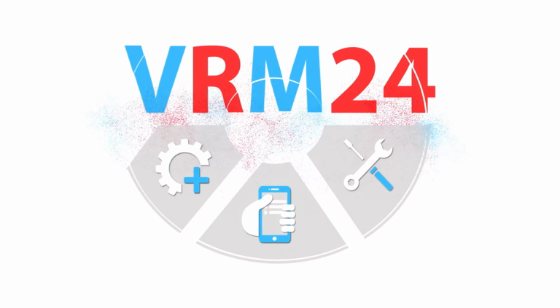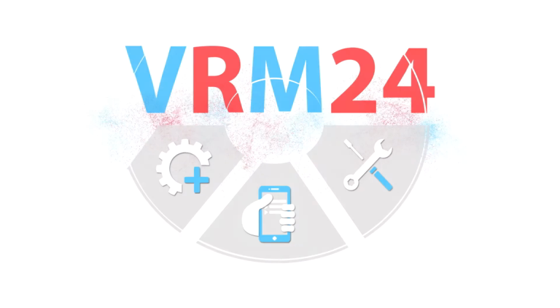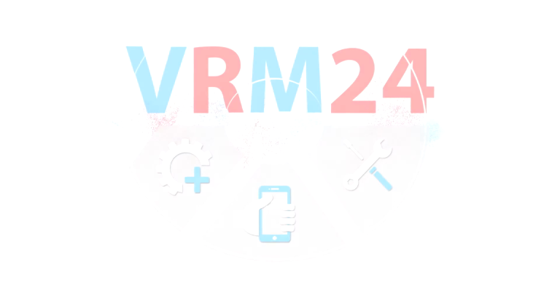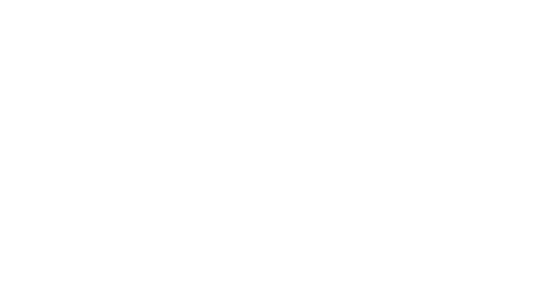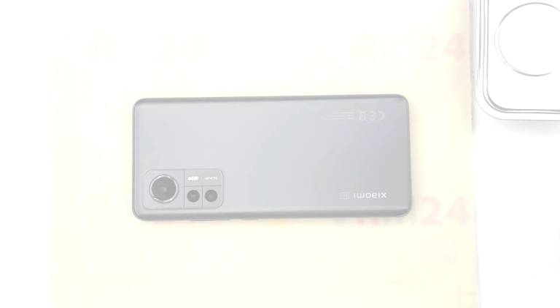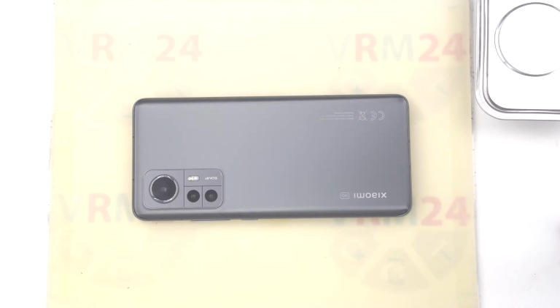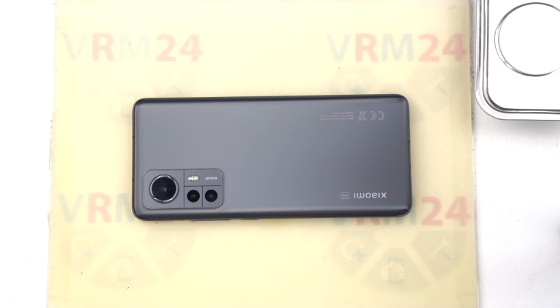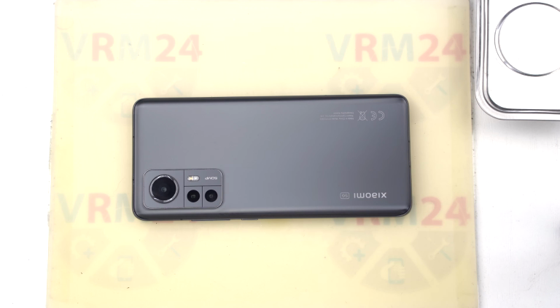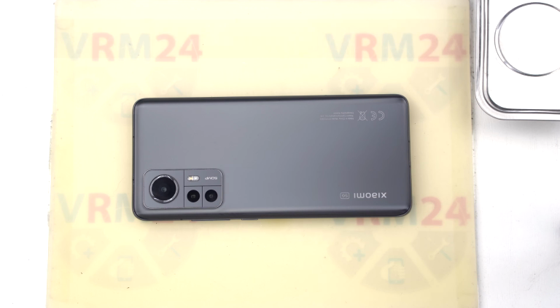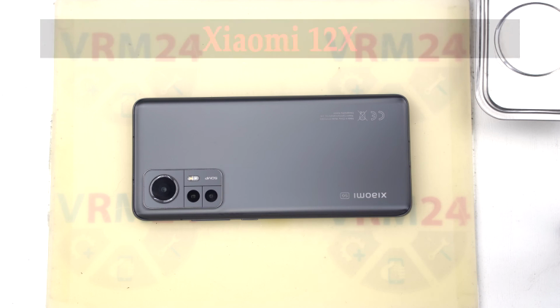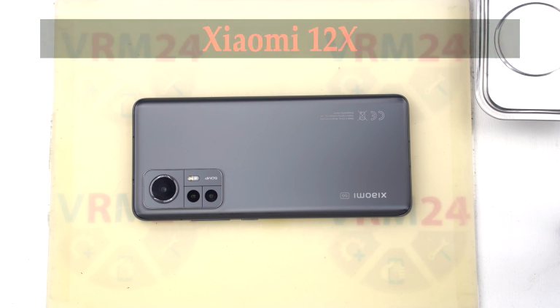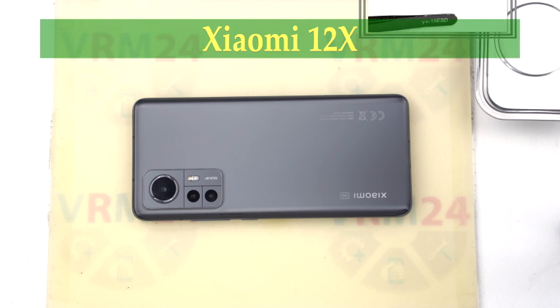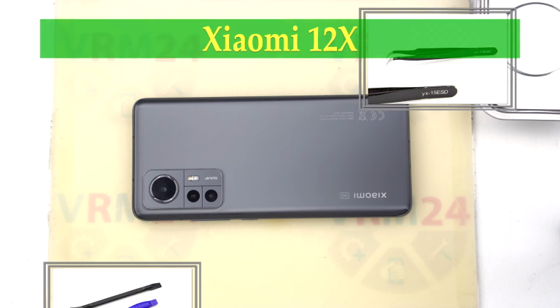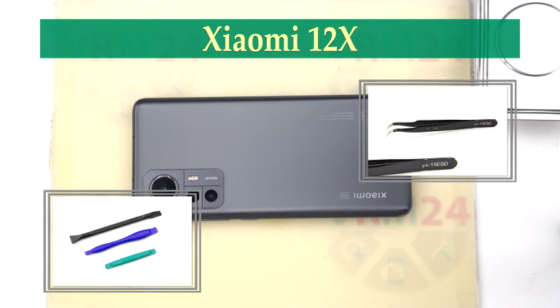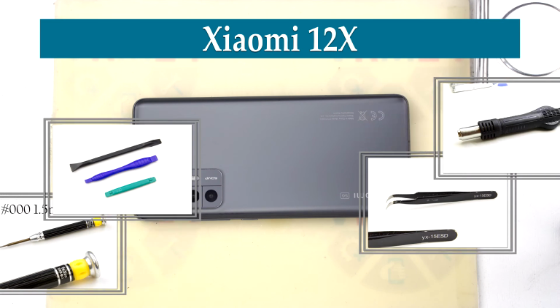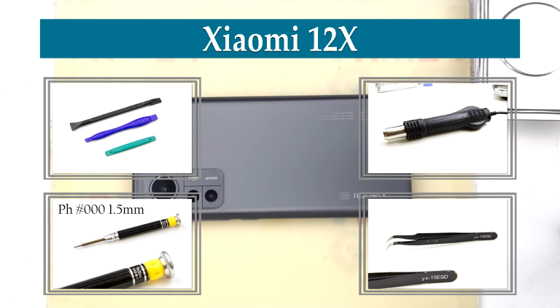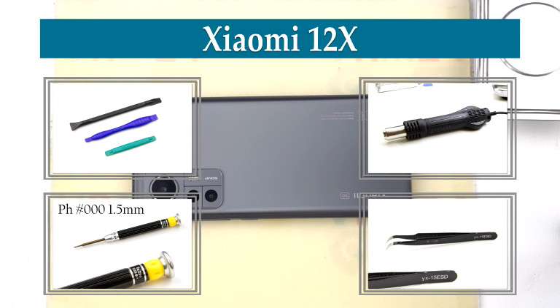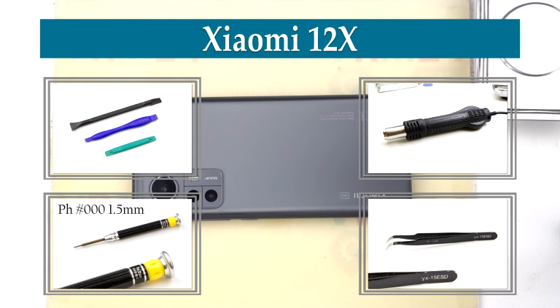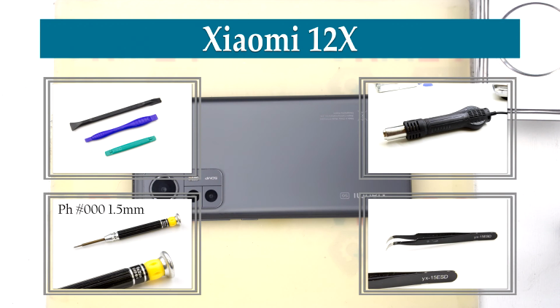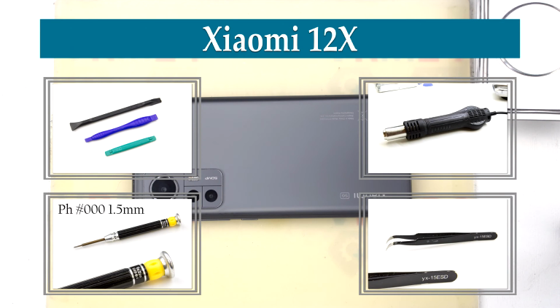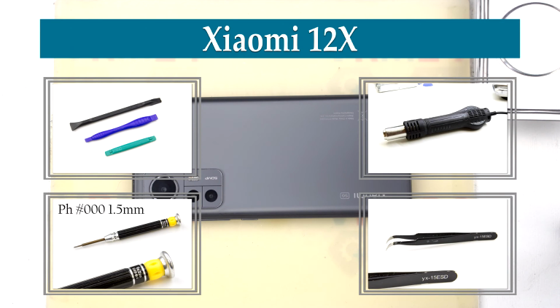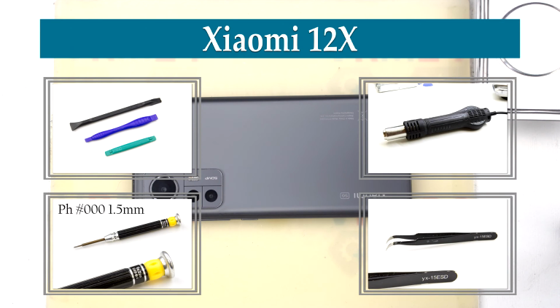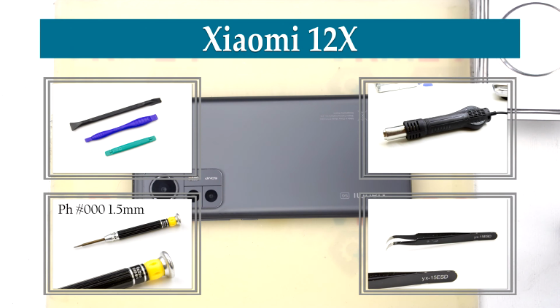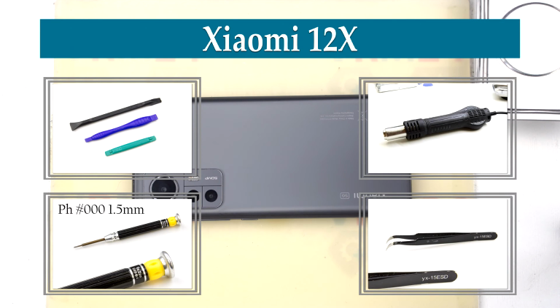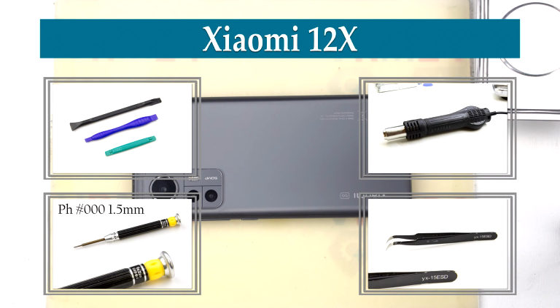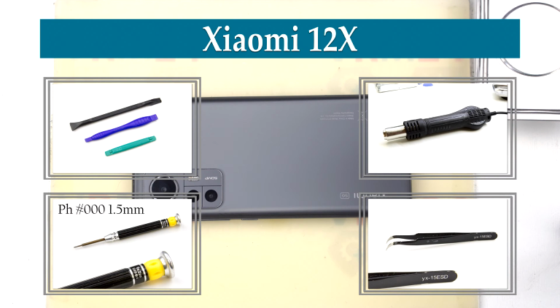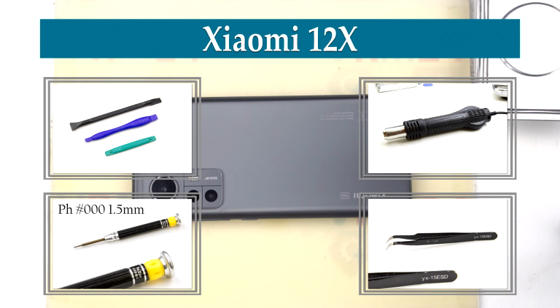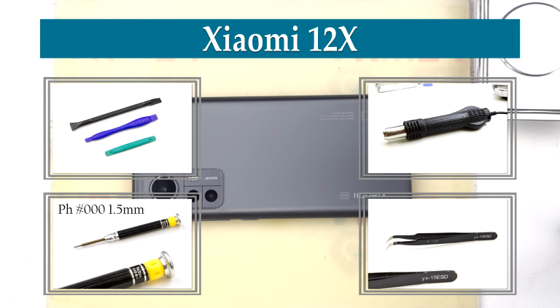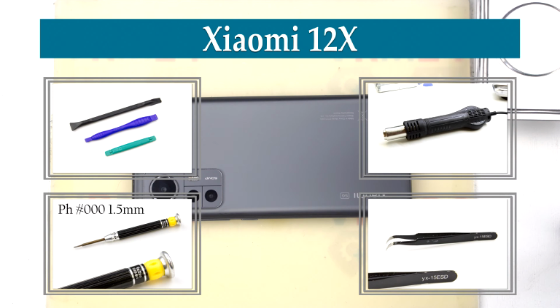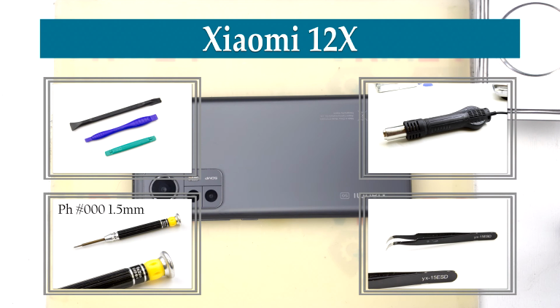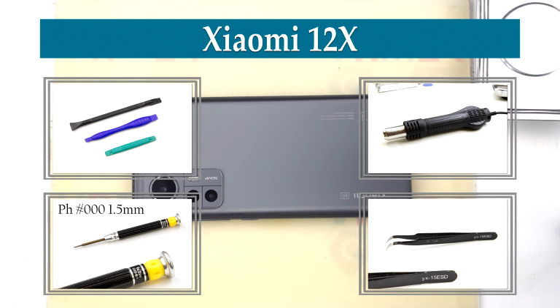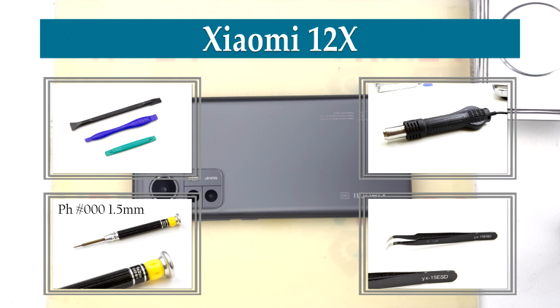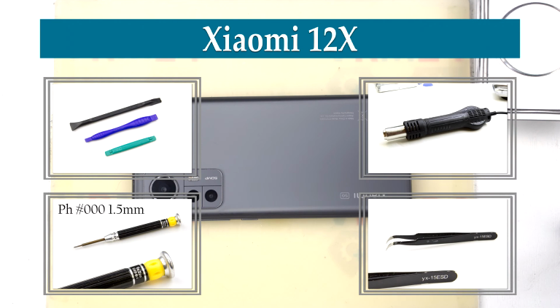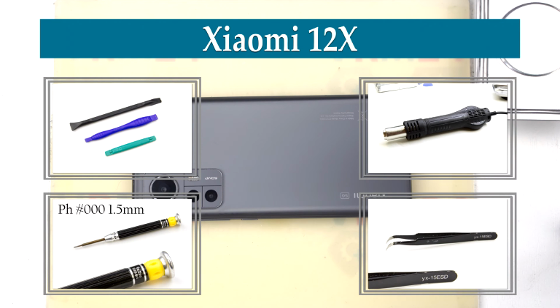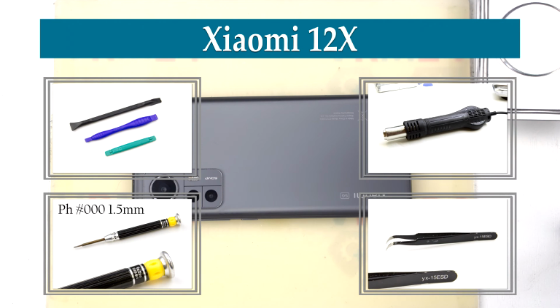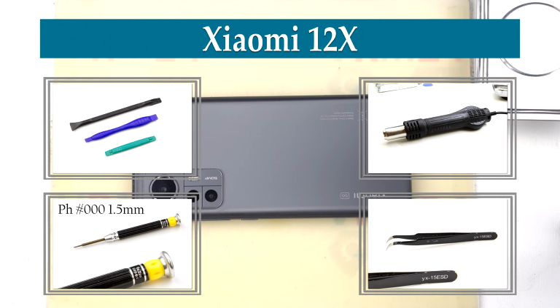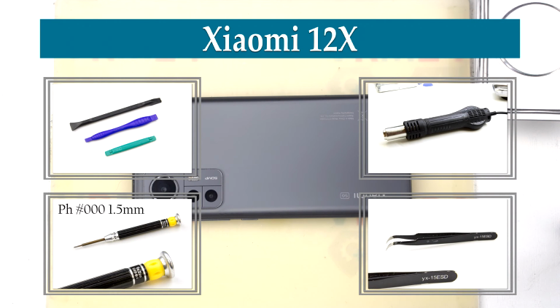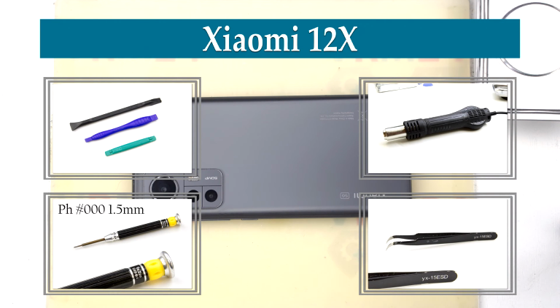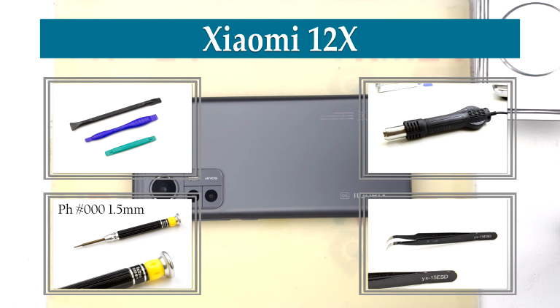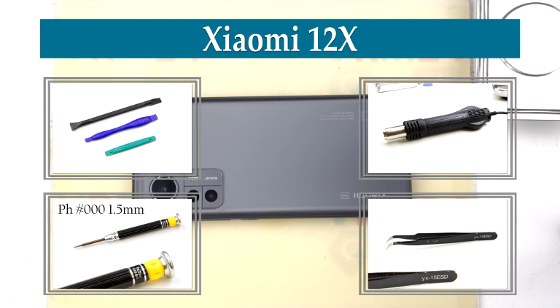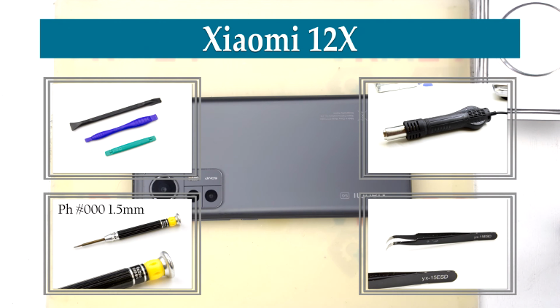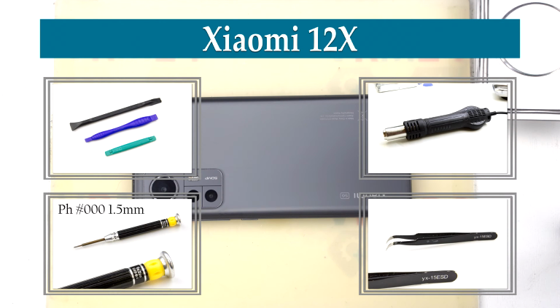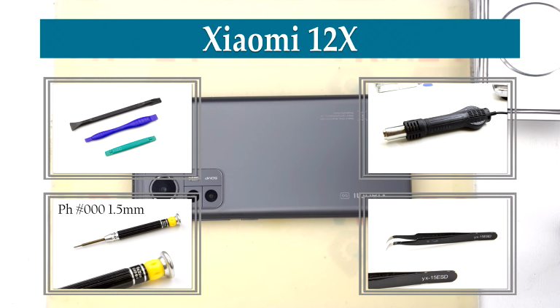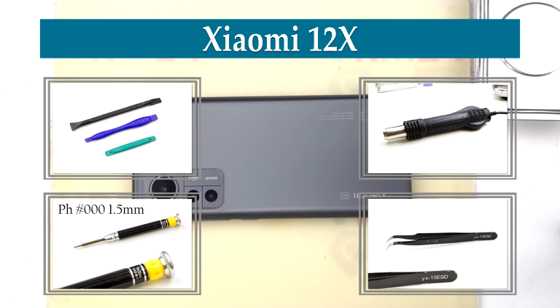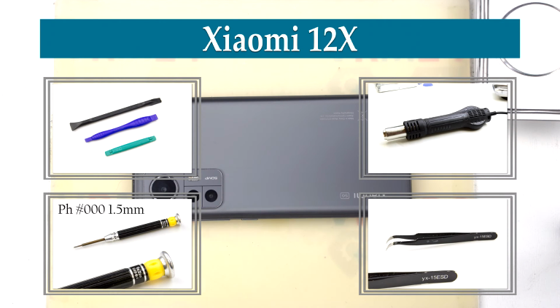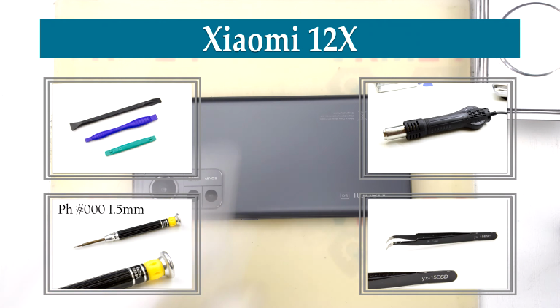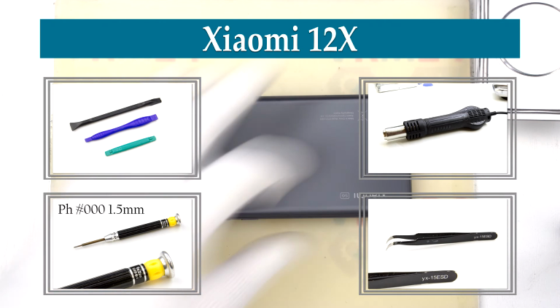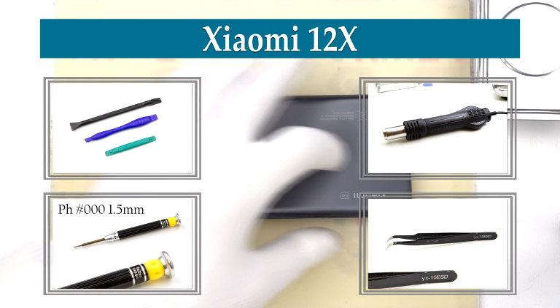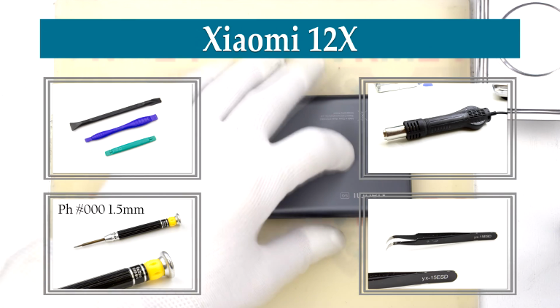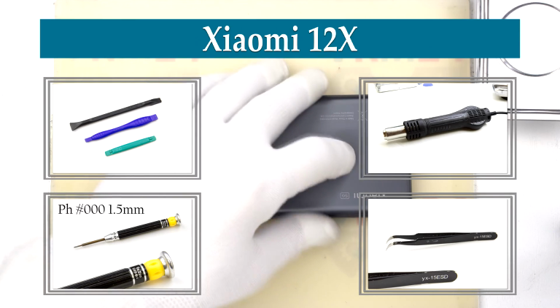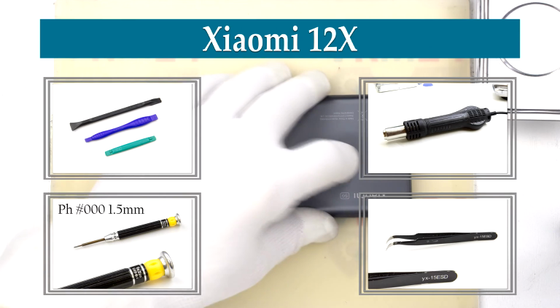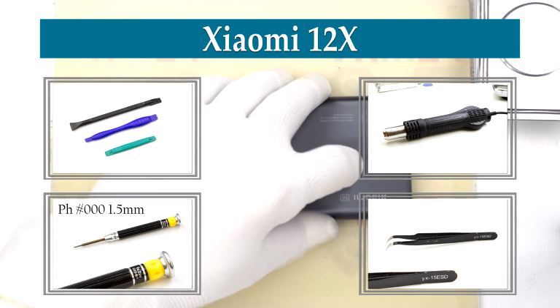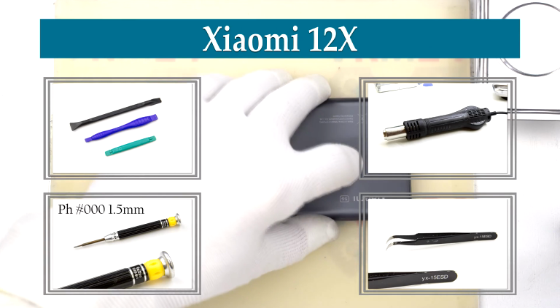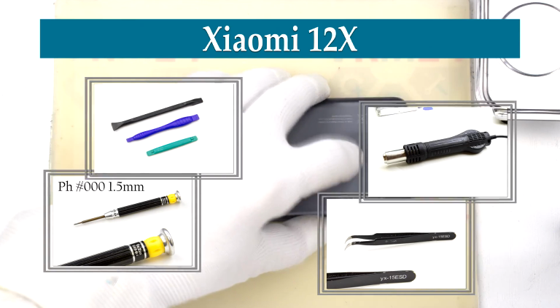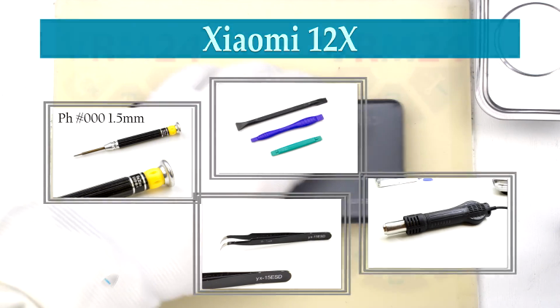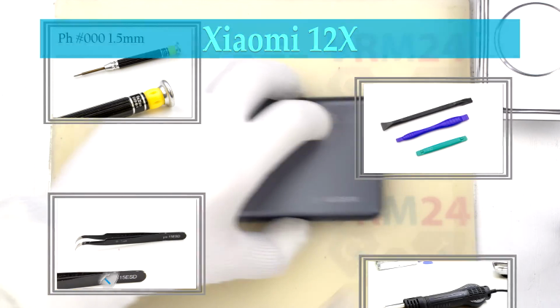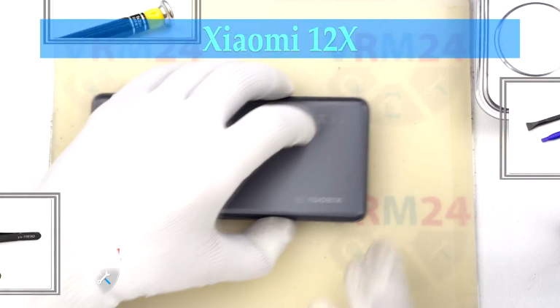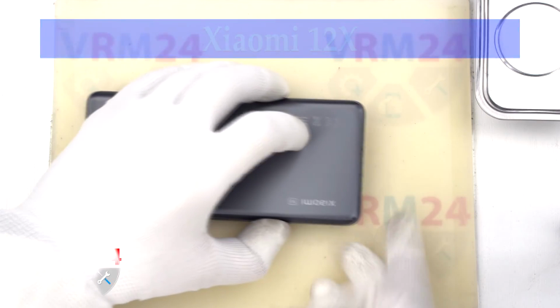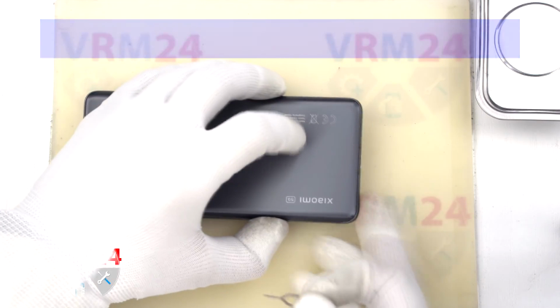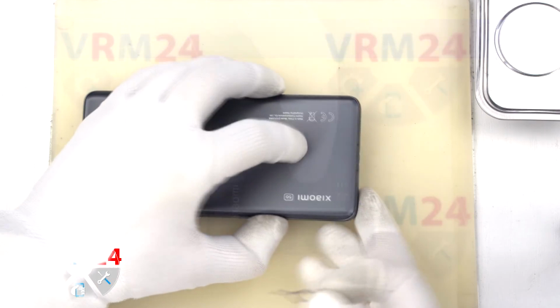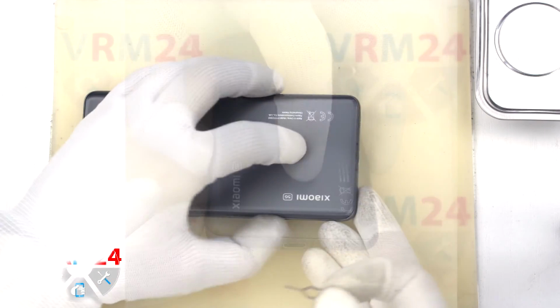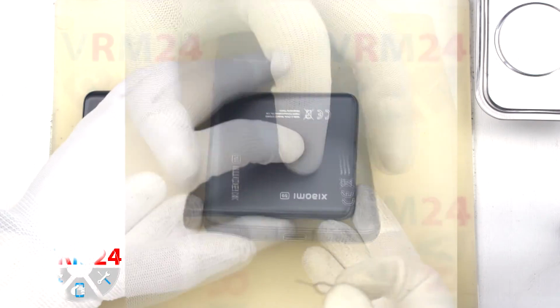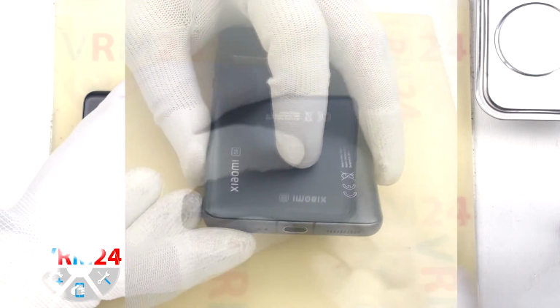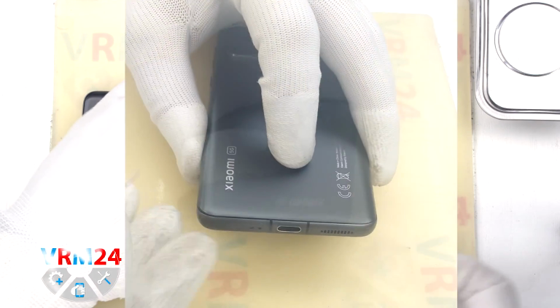Hi guys, you are on VRAM24.com and today we are going to assemble the Xiaomi 12X.